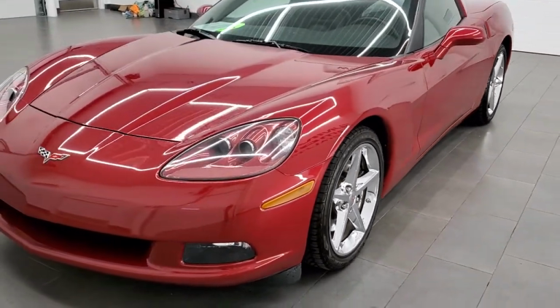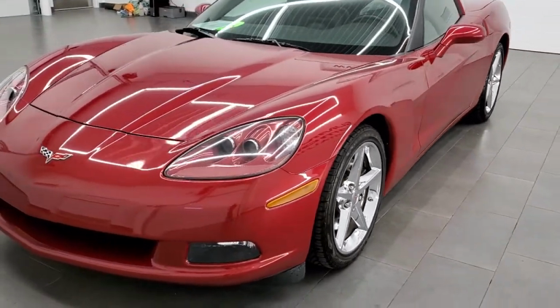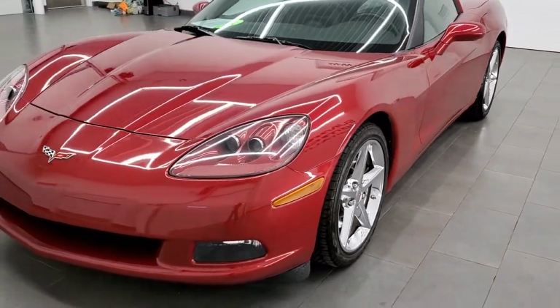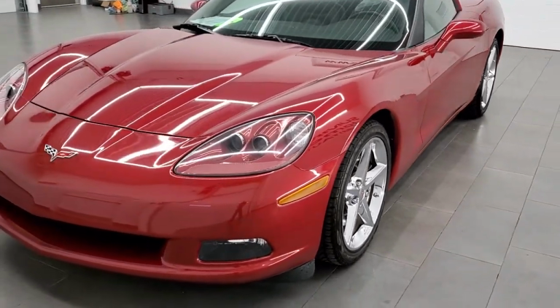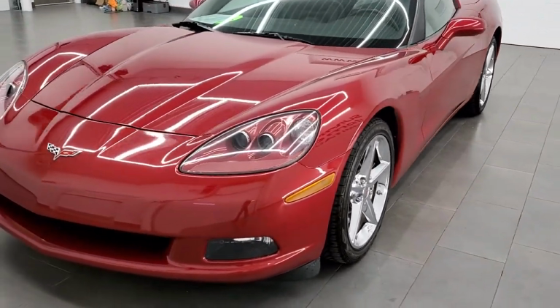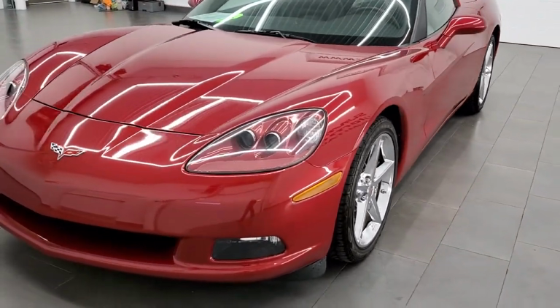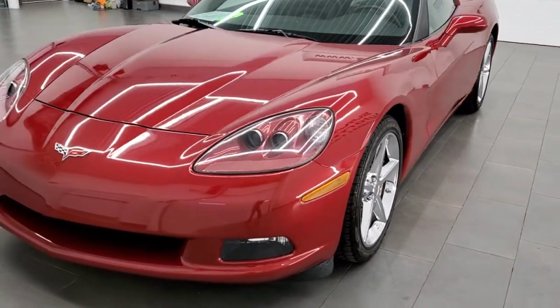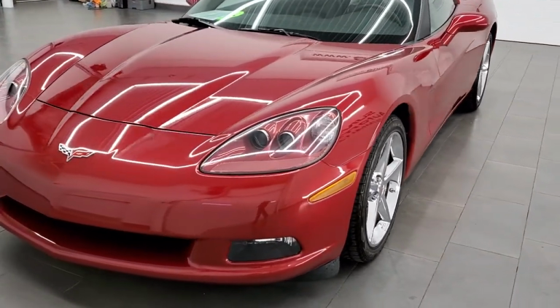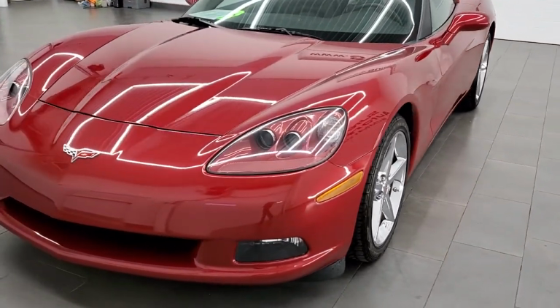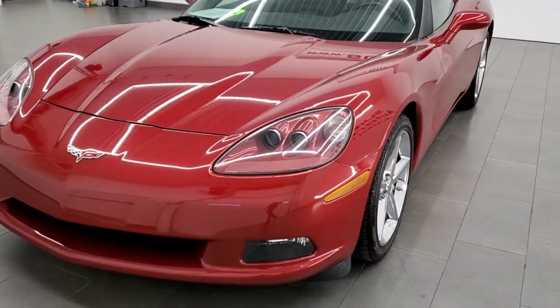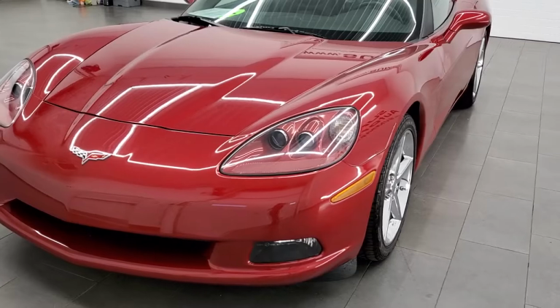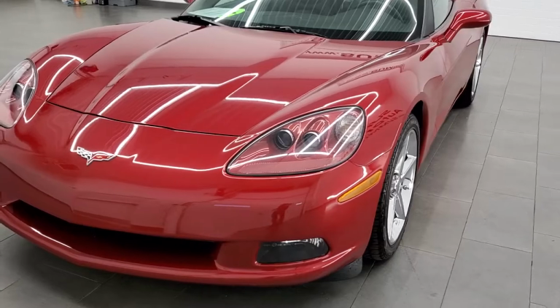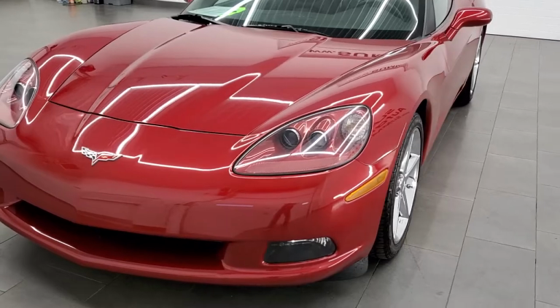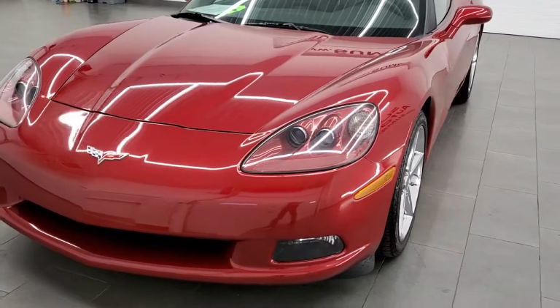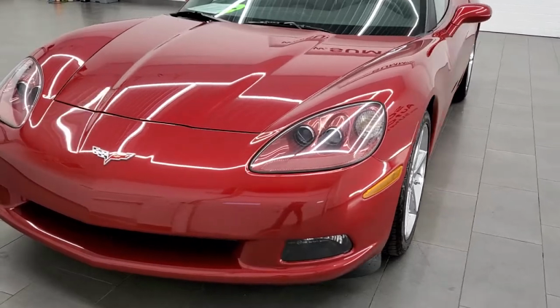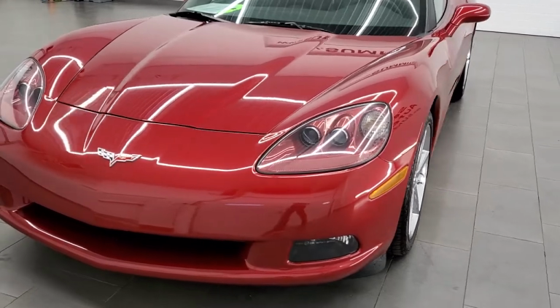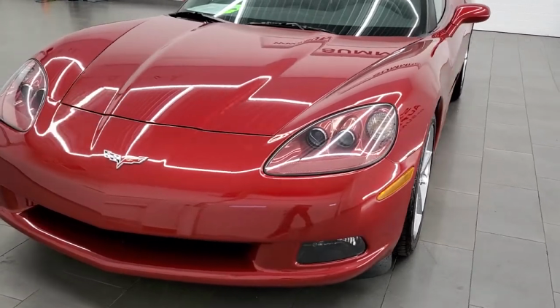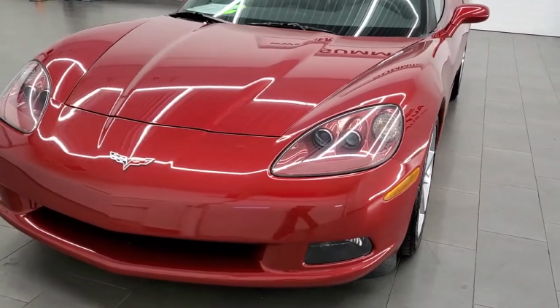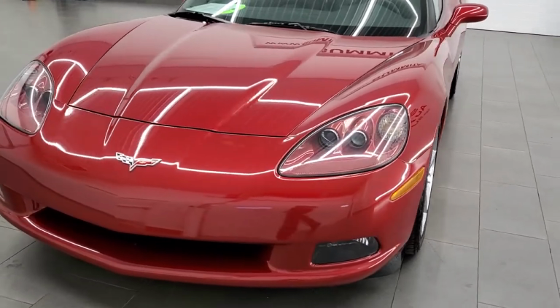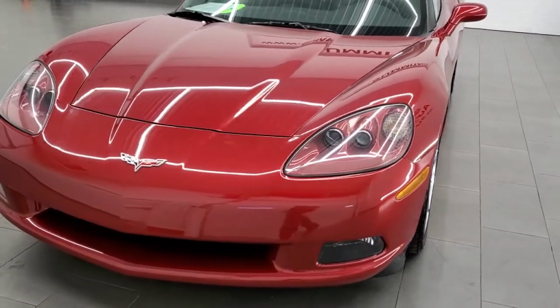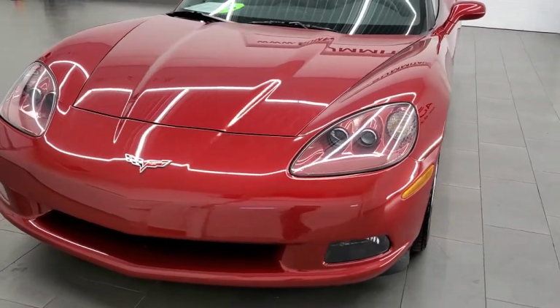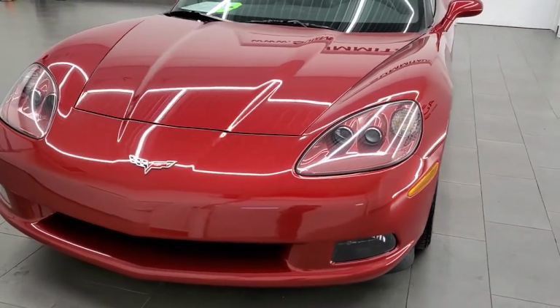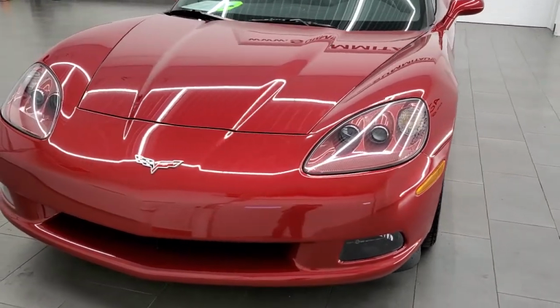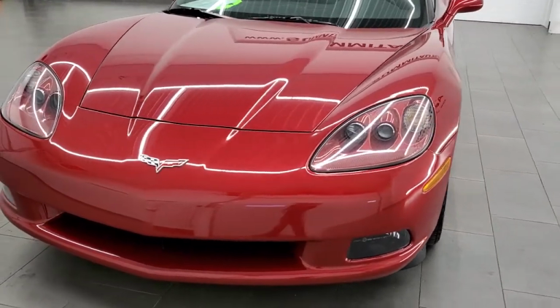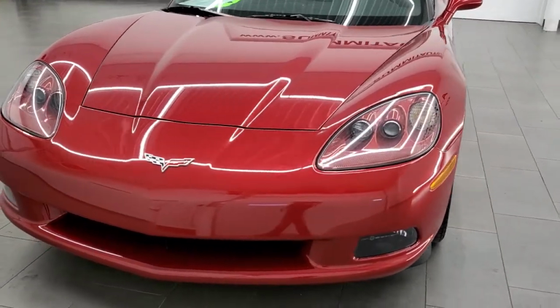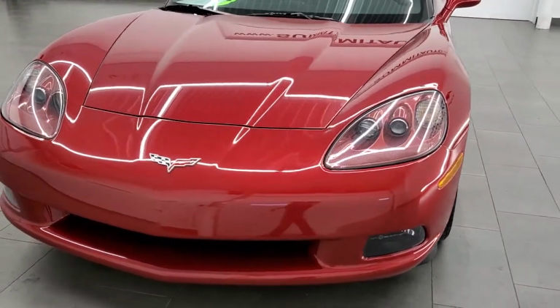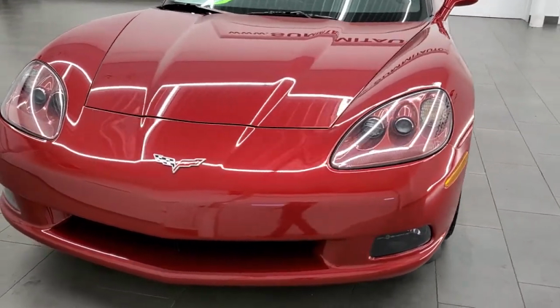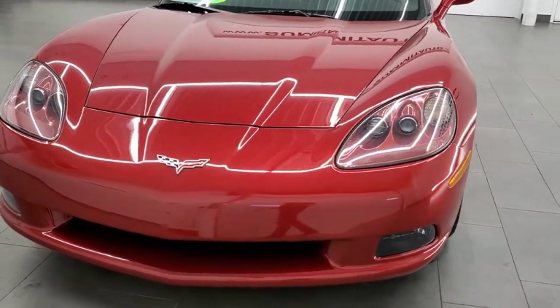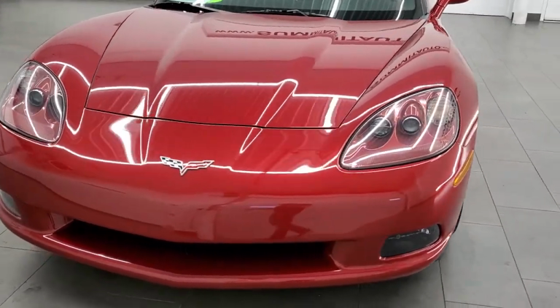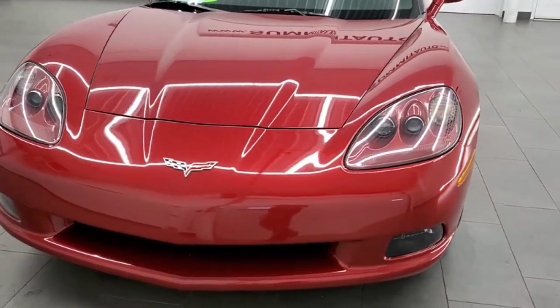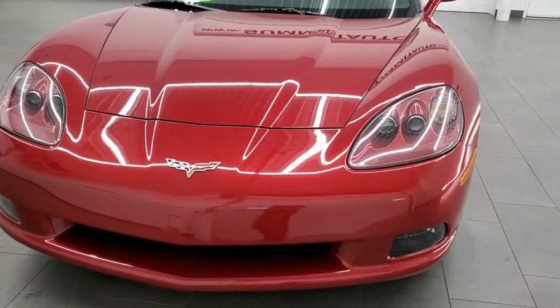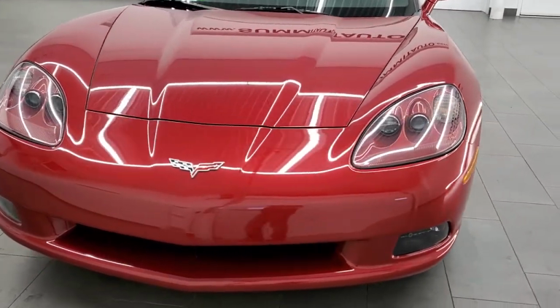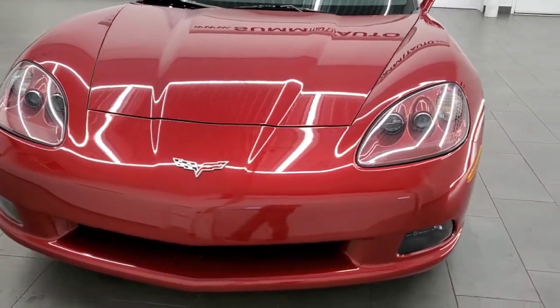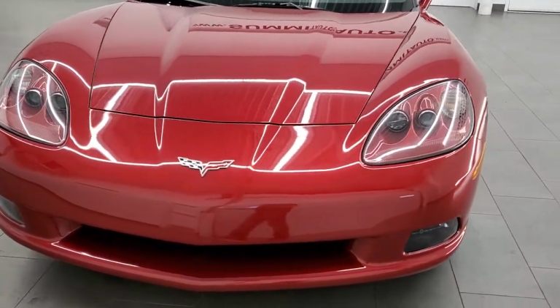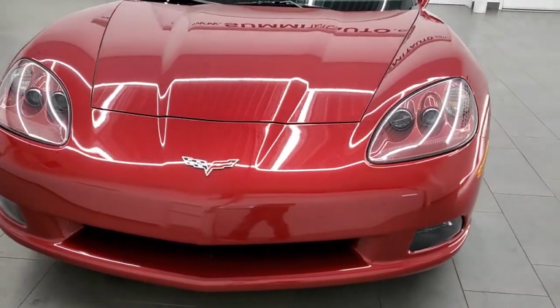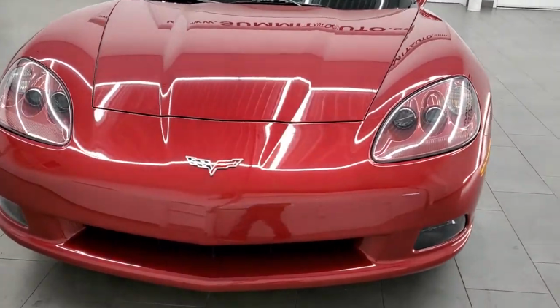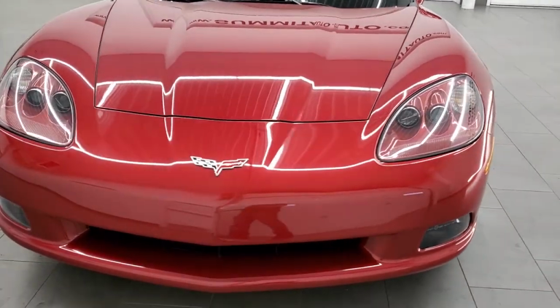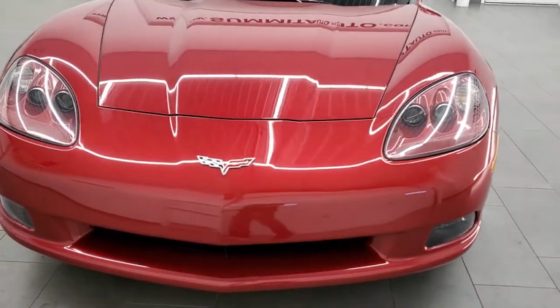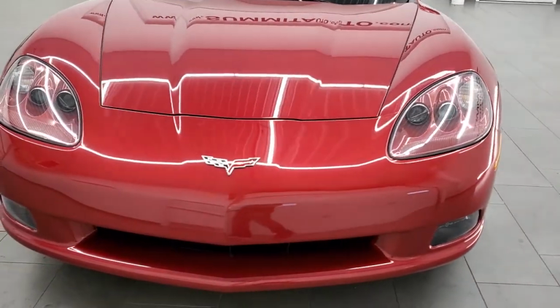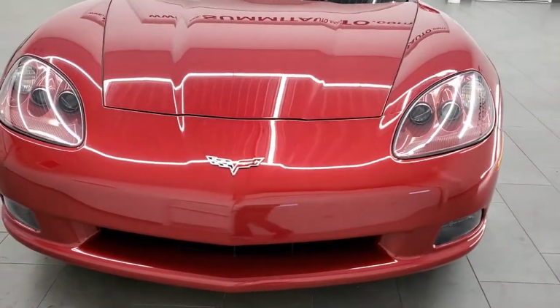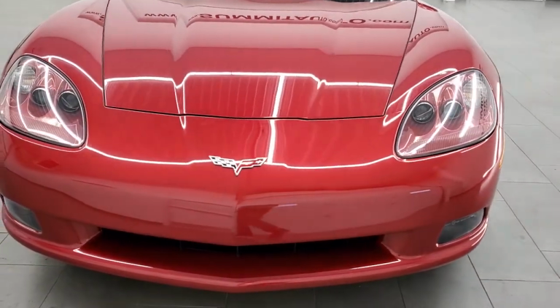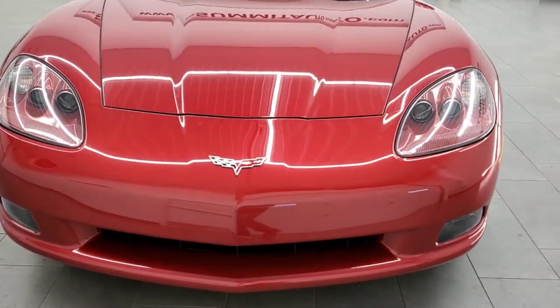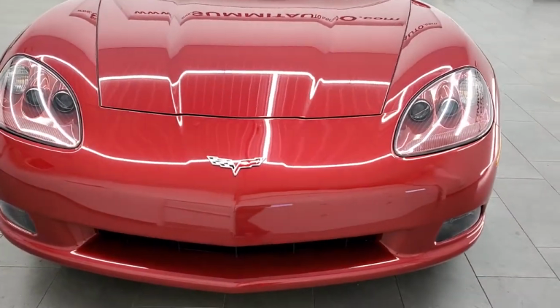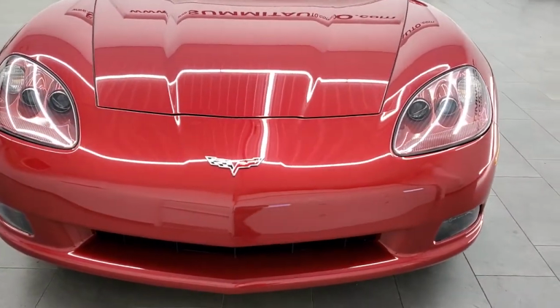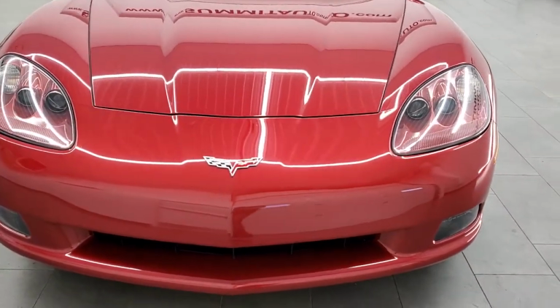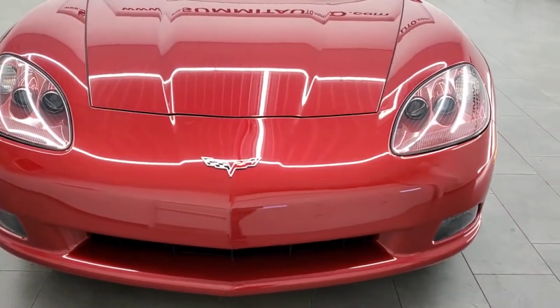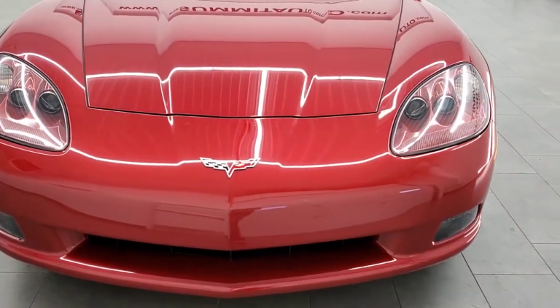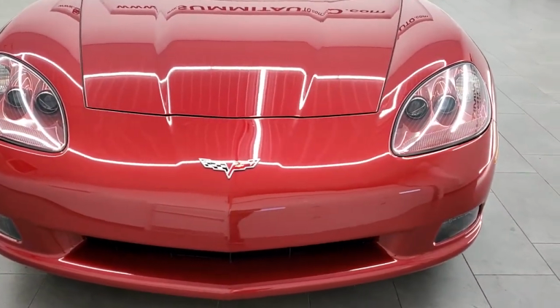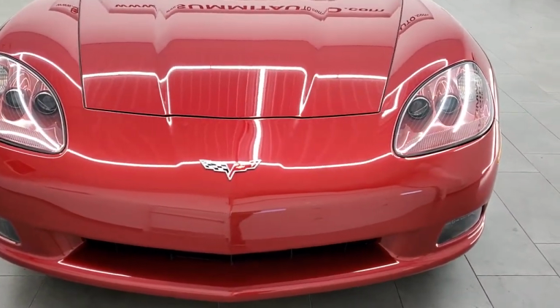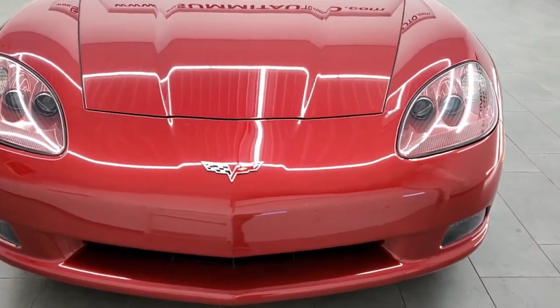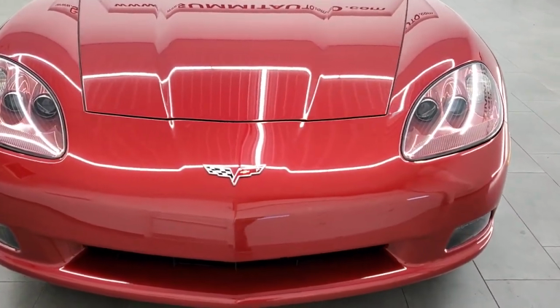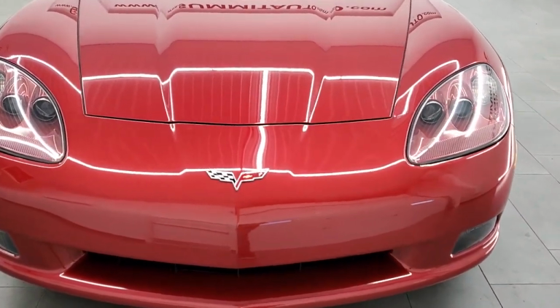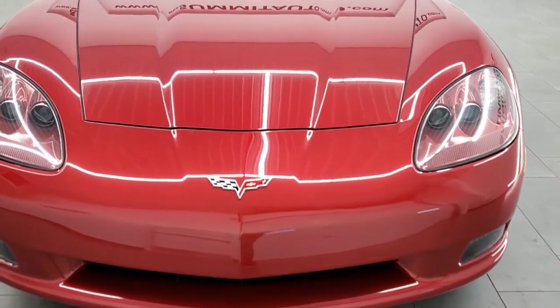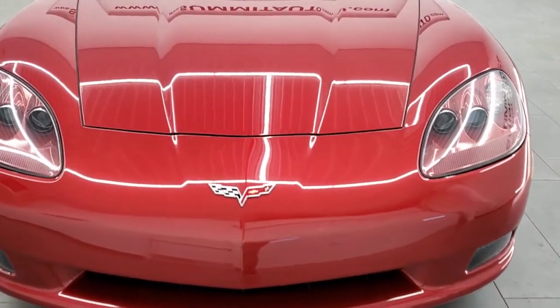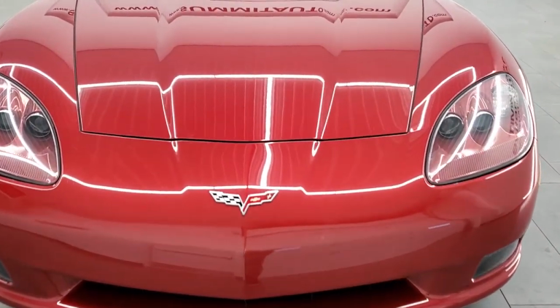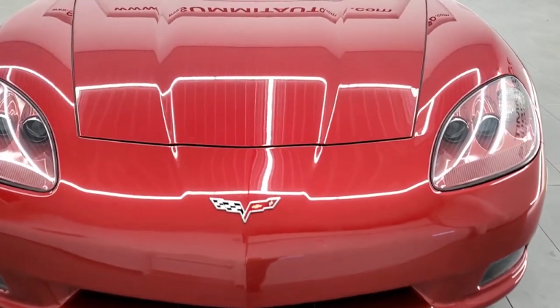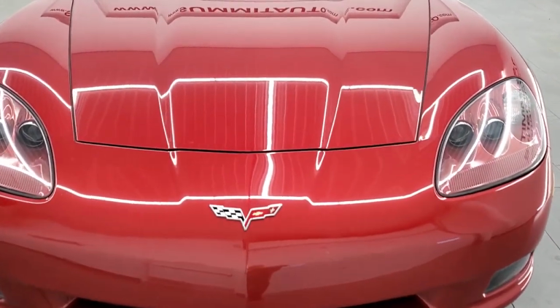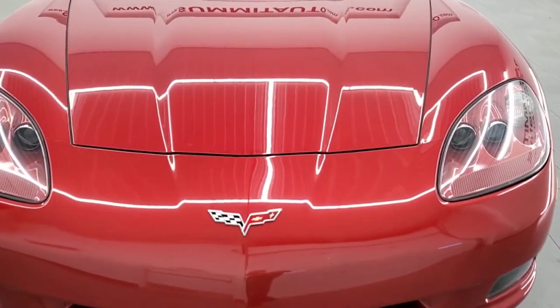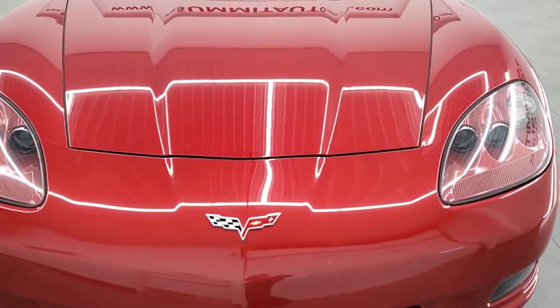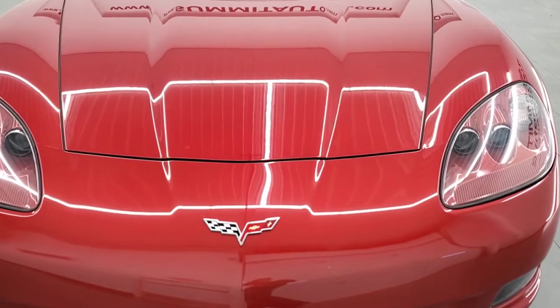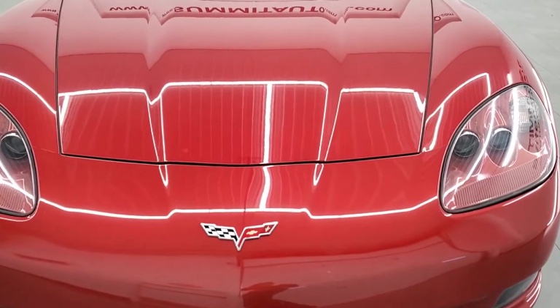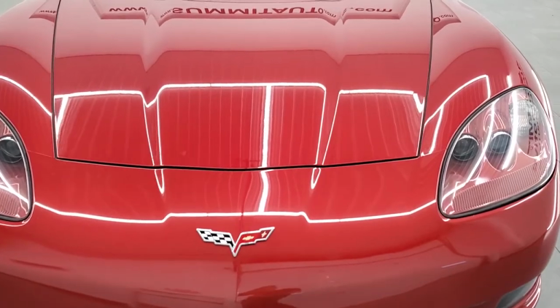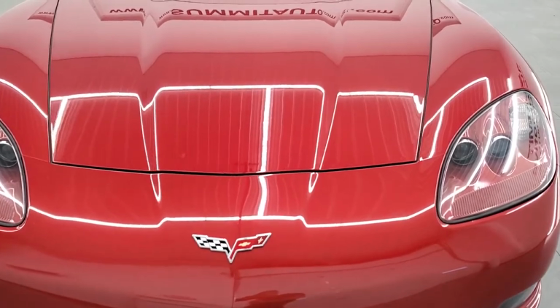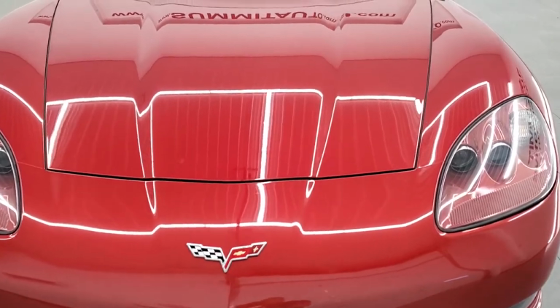430 horsepower pumped out by the LS3. Crystal red tint coat is the color.